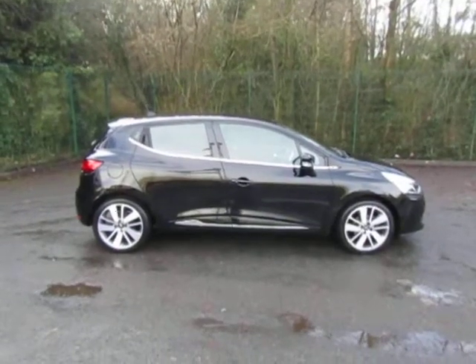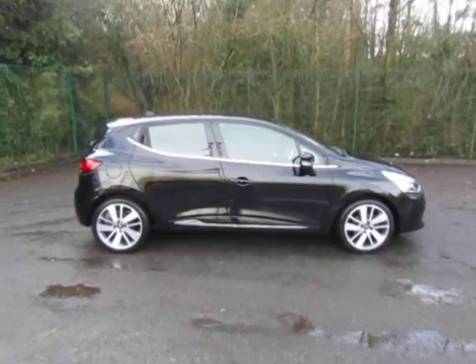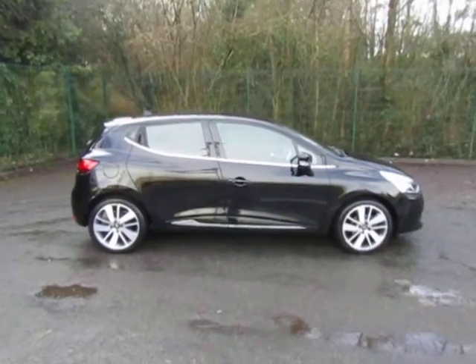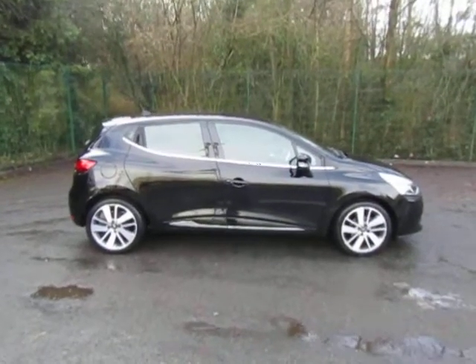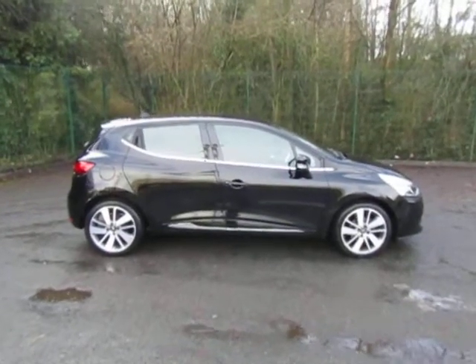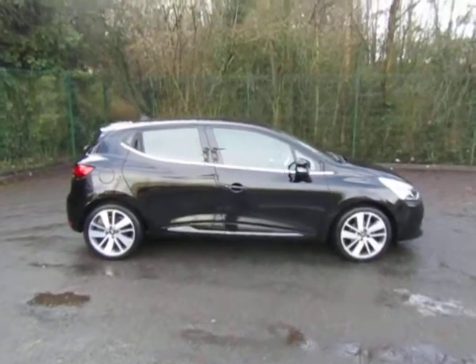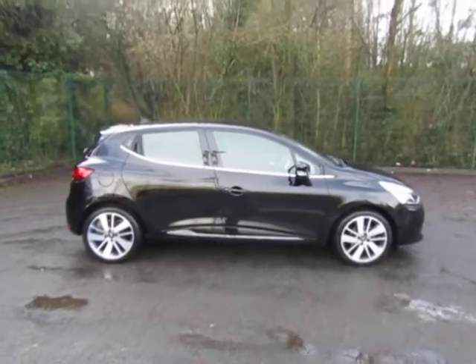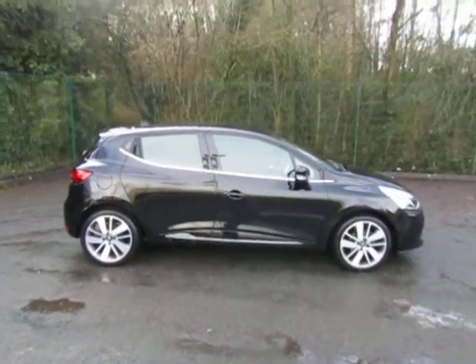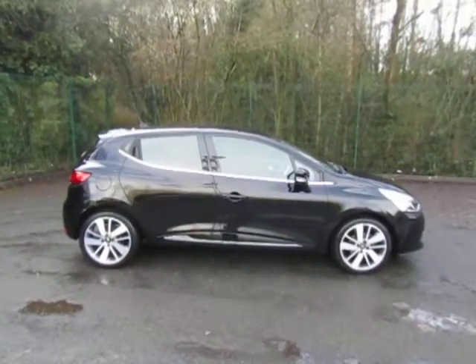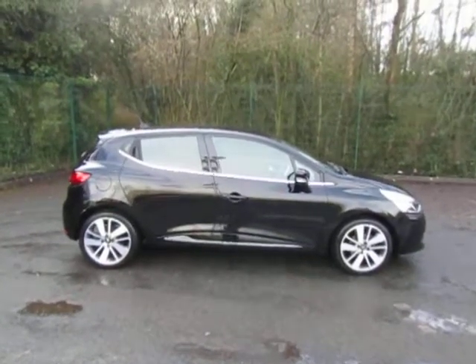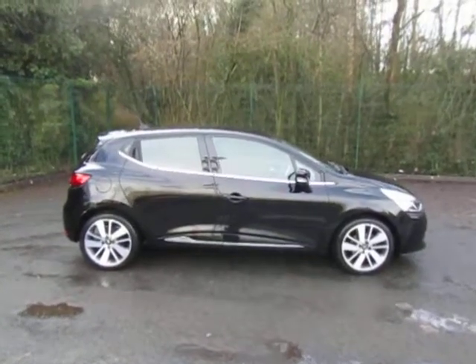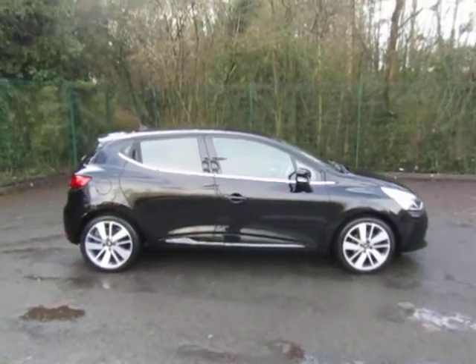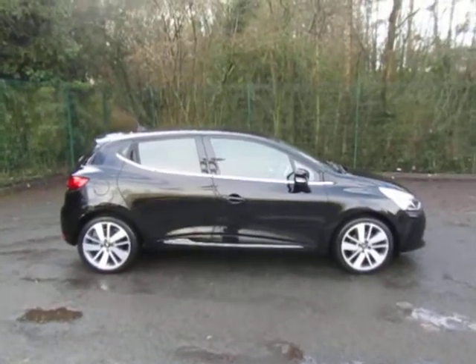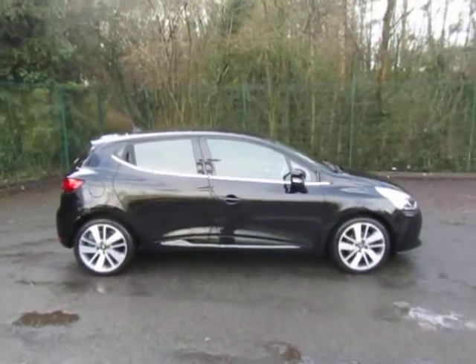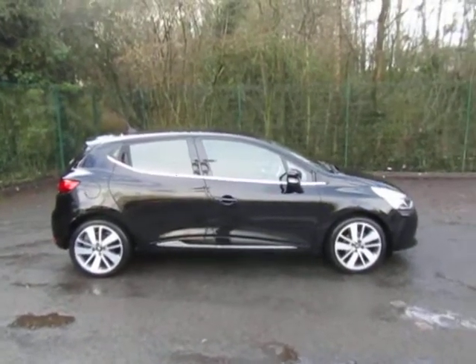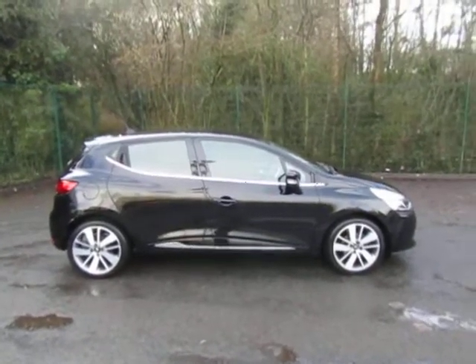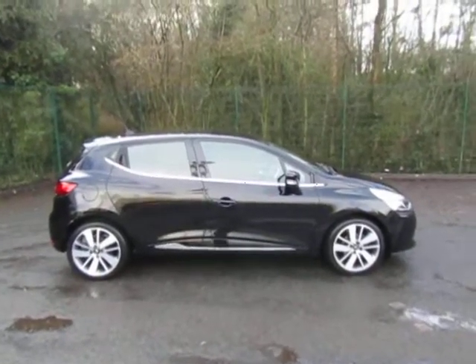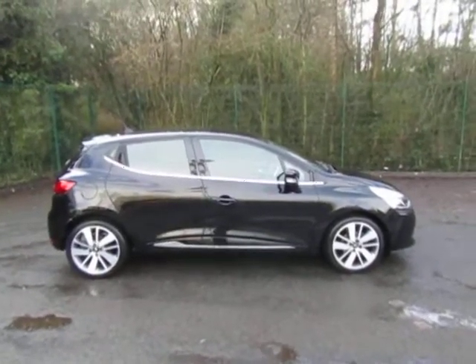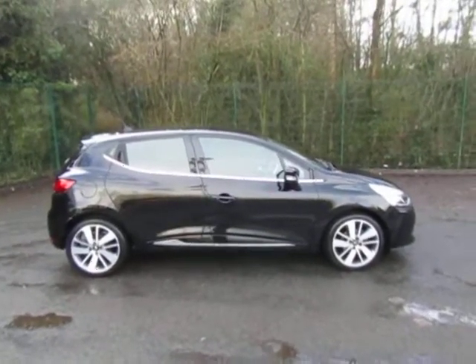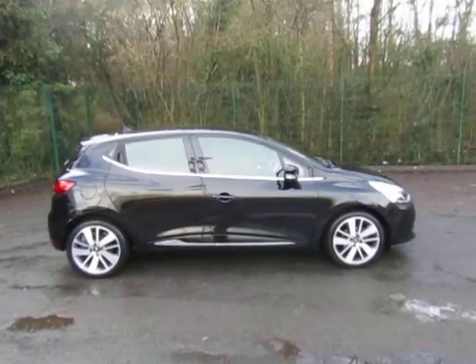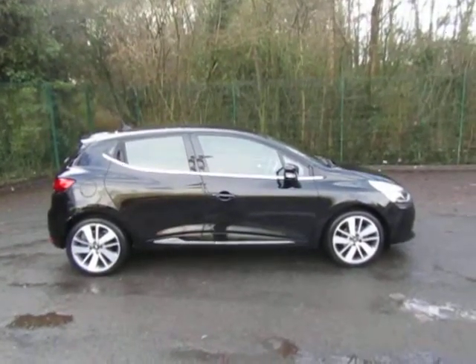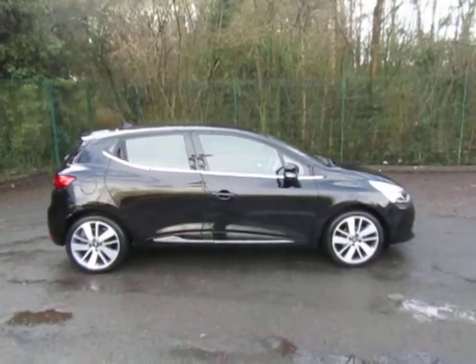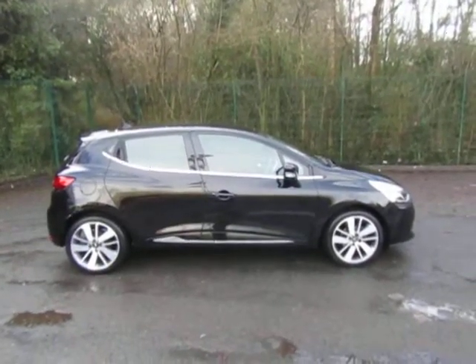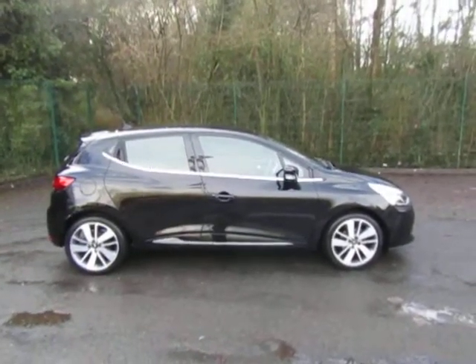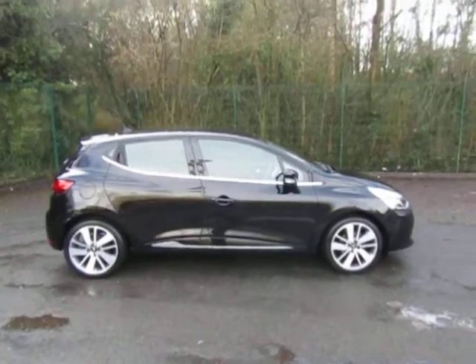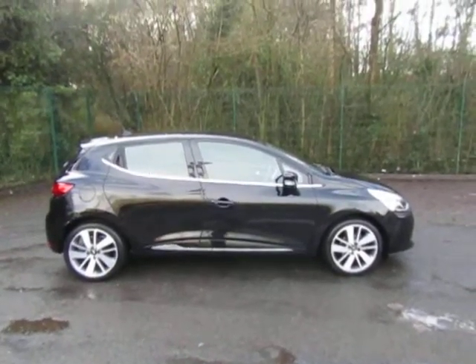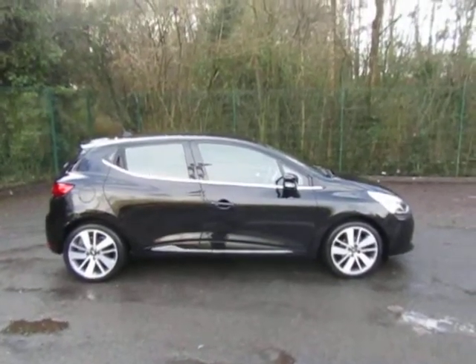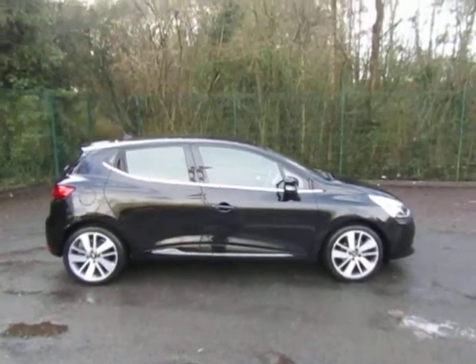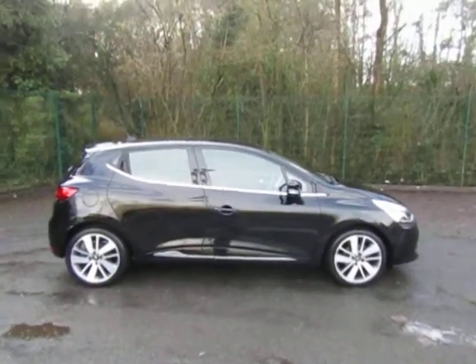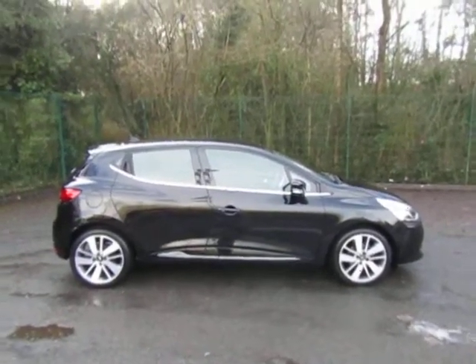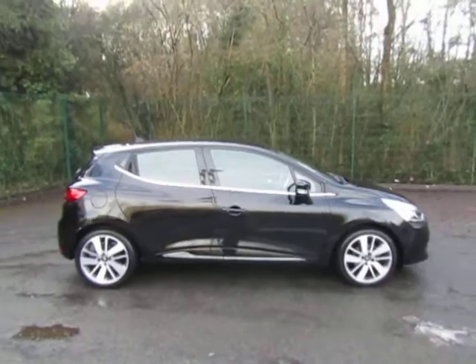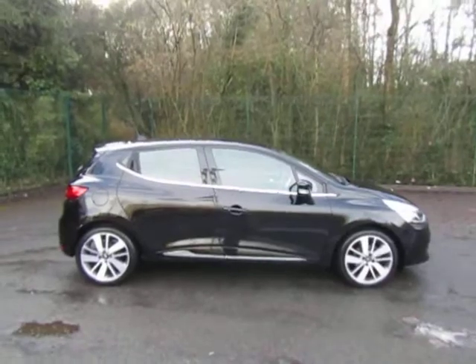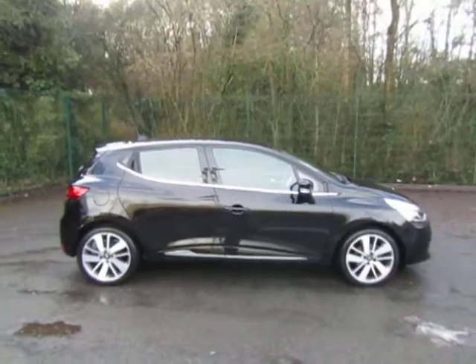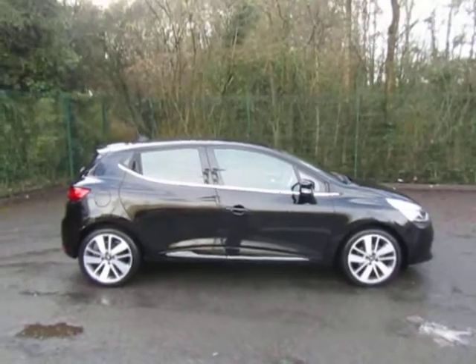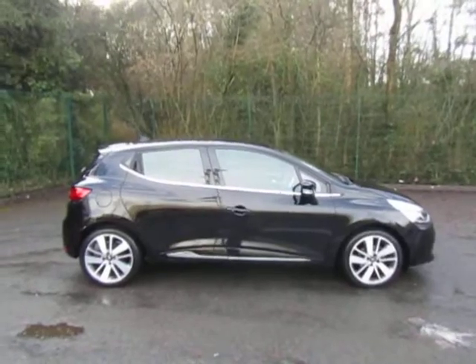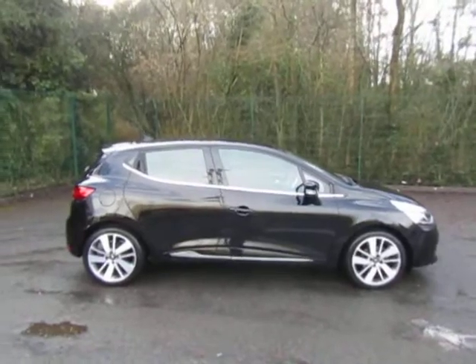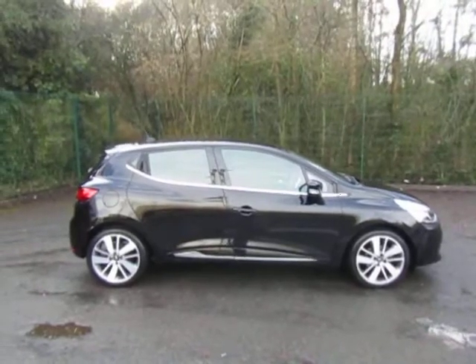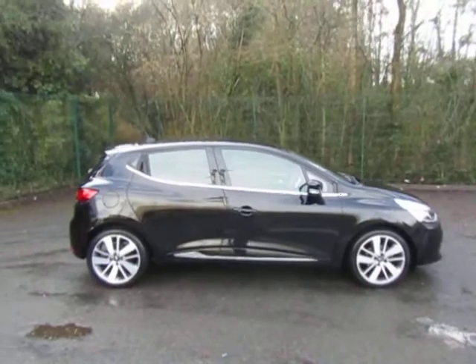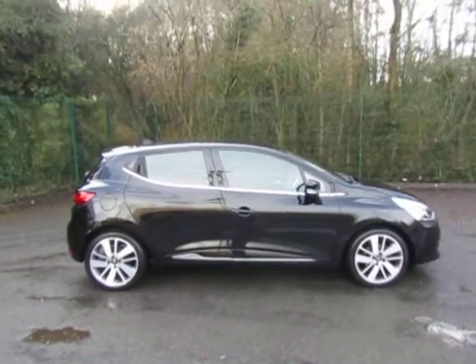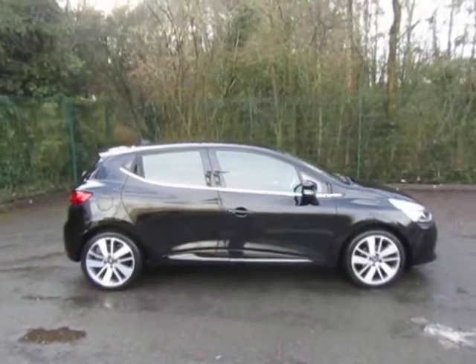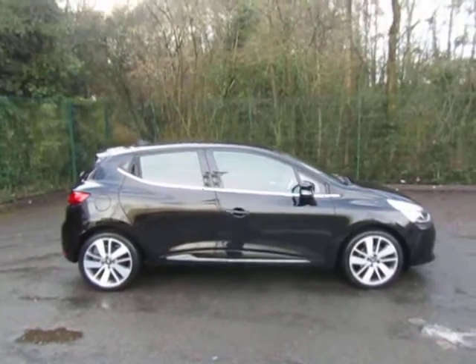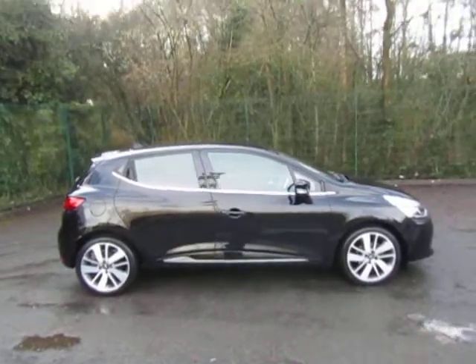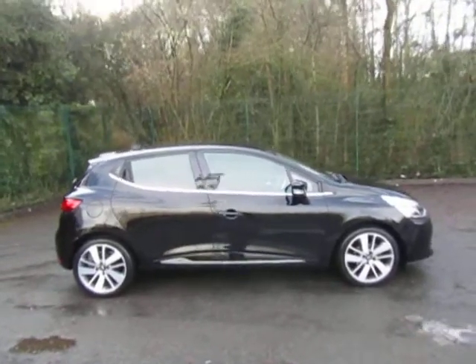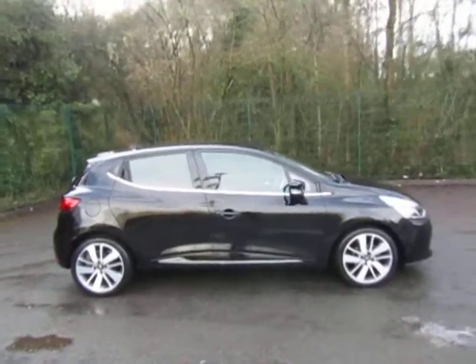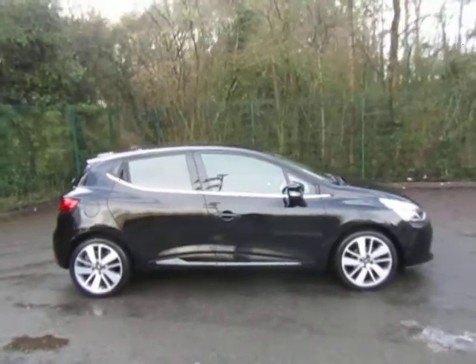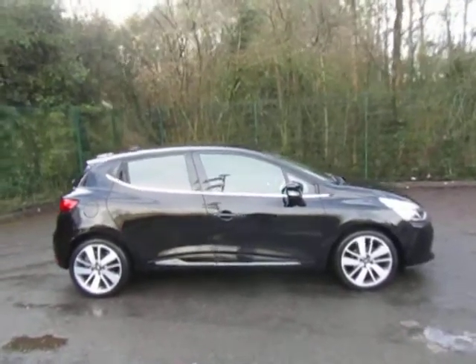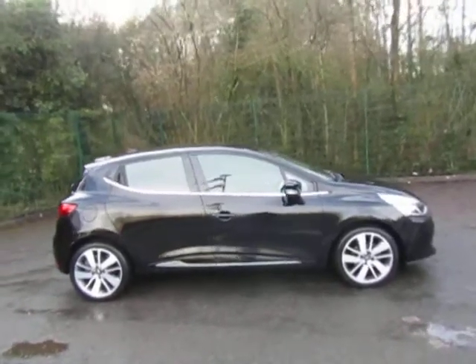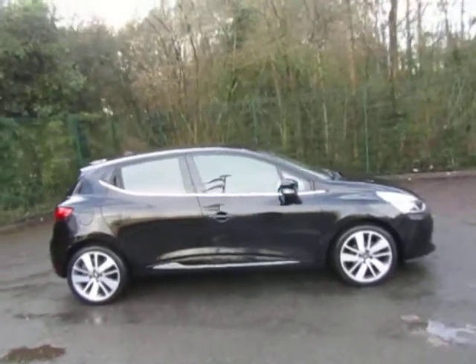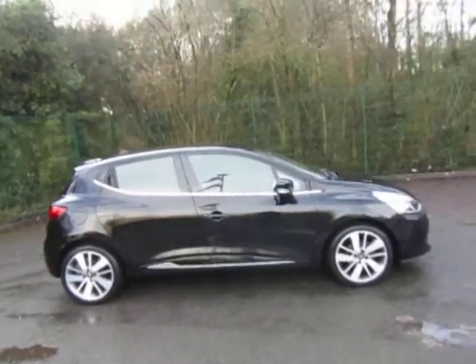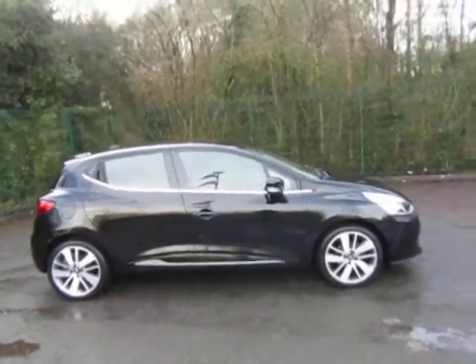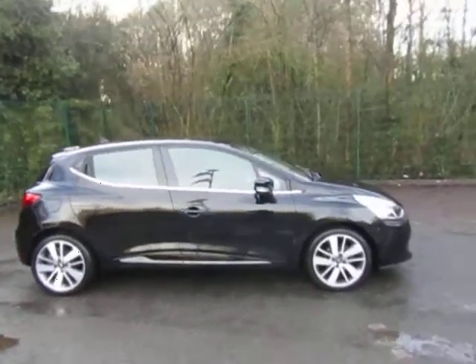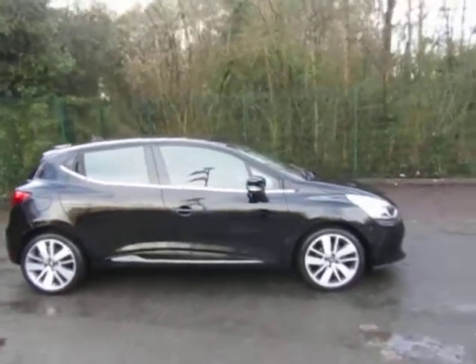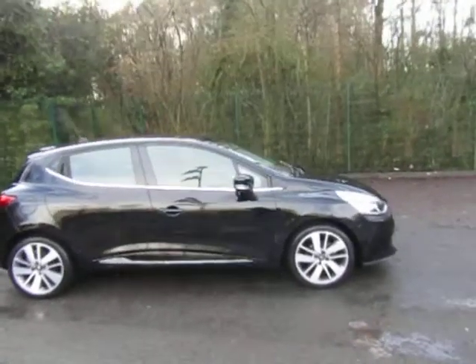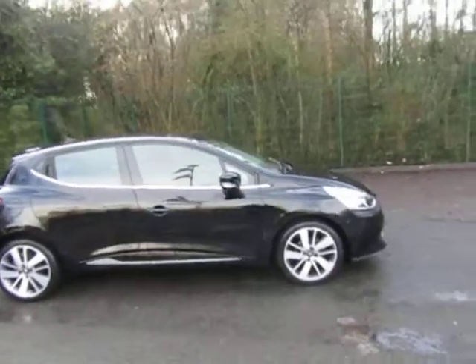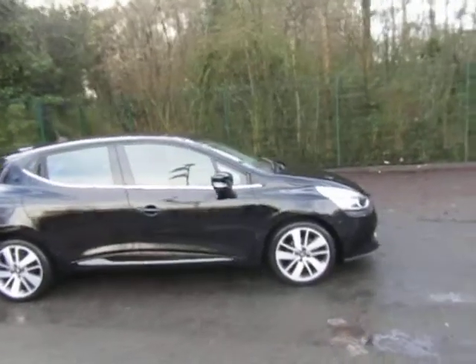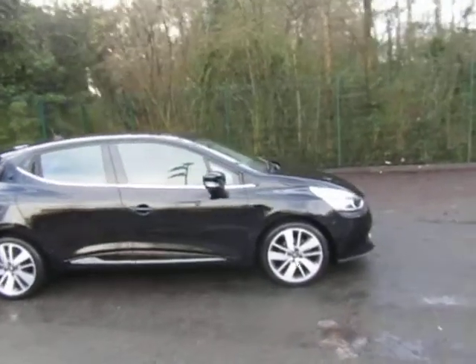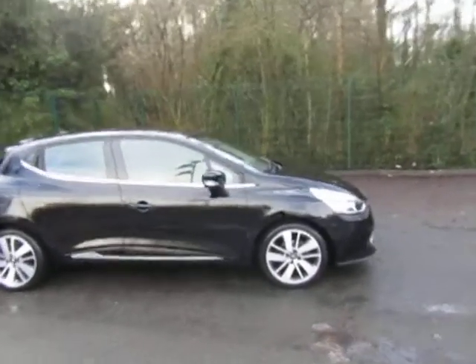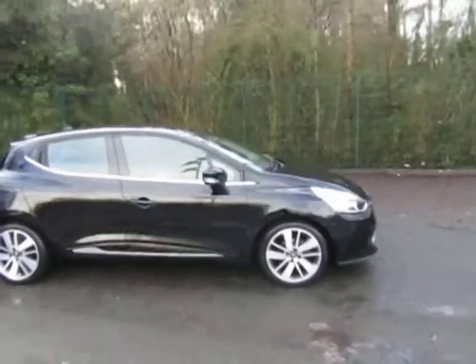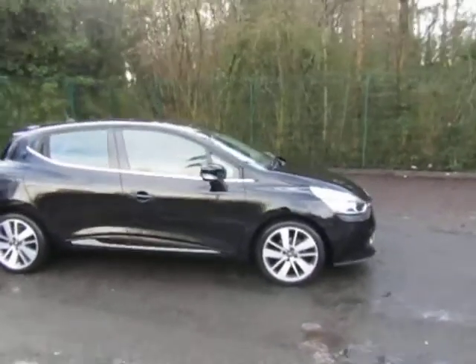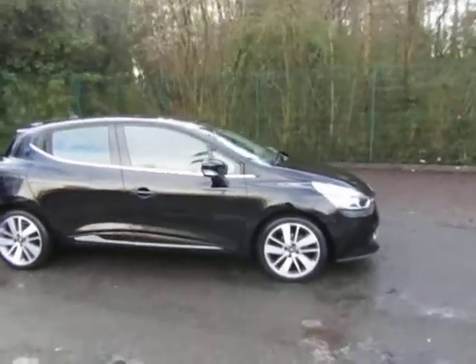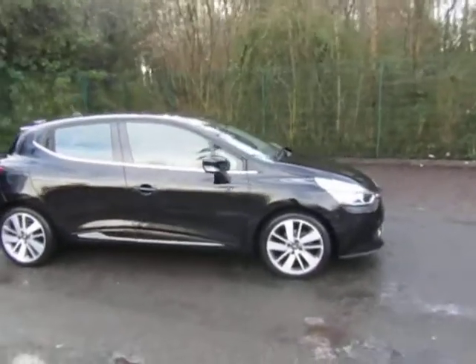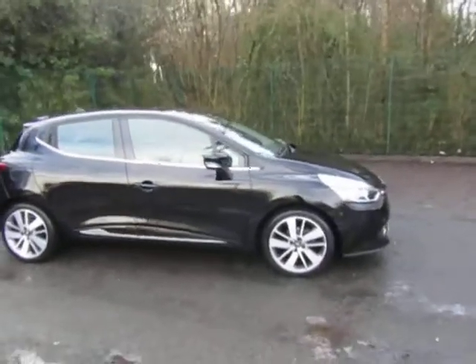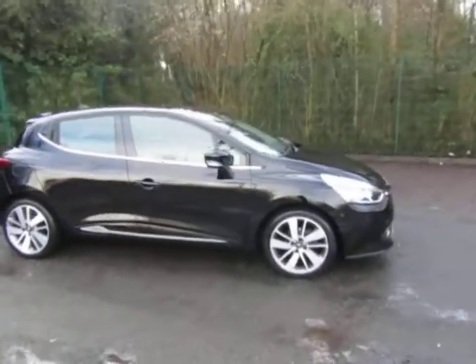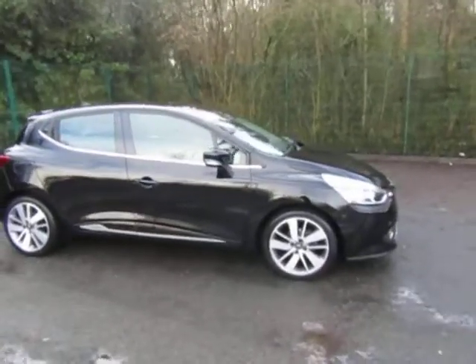Welcome to JT Hughes. This is our Renault Clio 5 door diesel automatic, 15 plate.